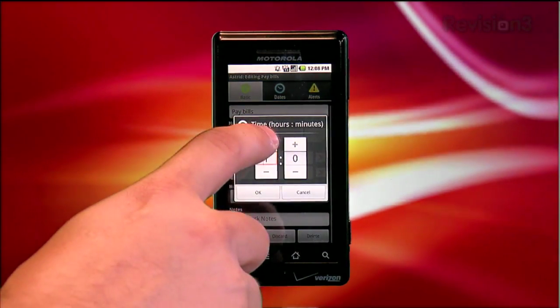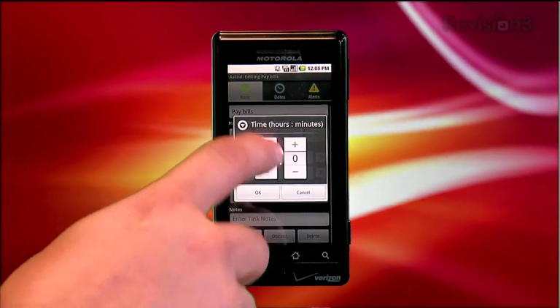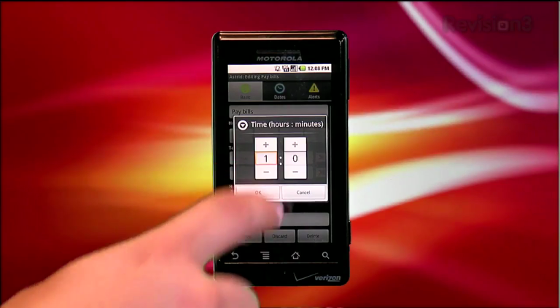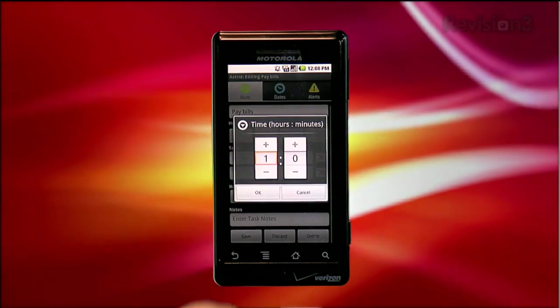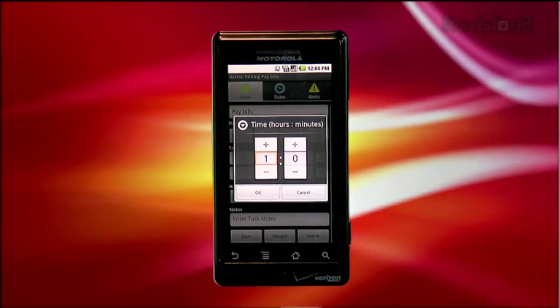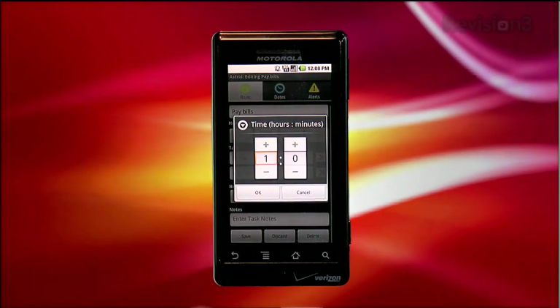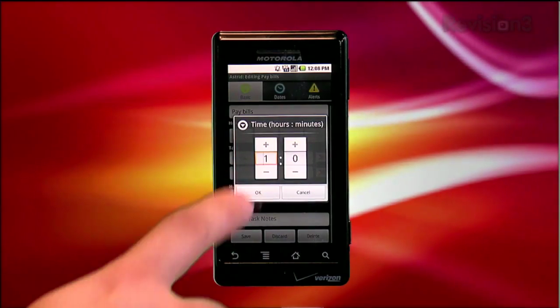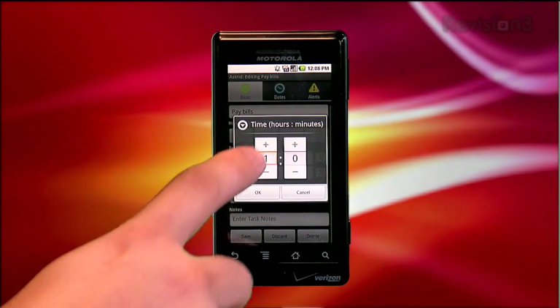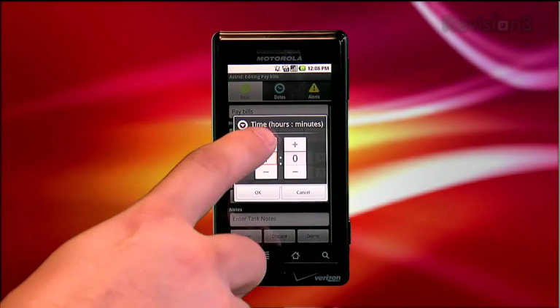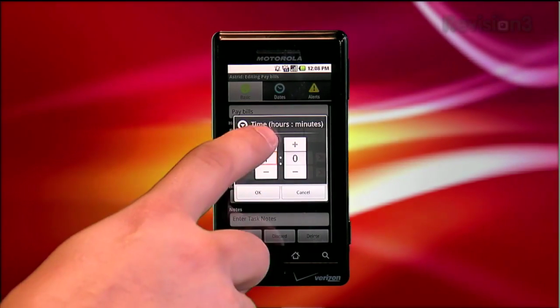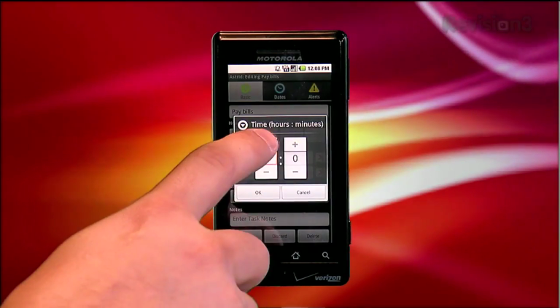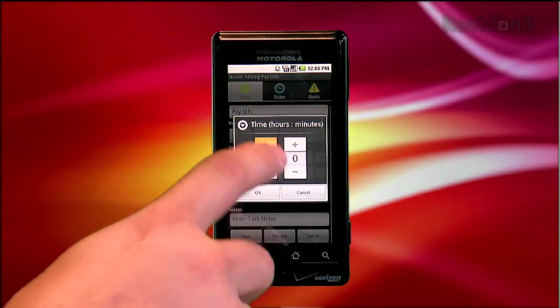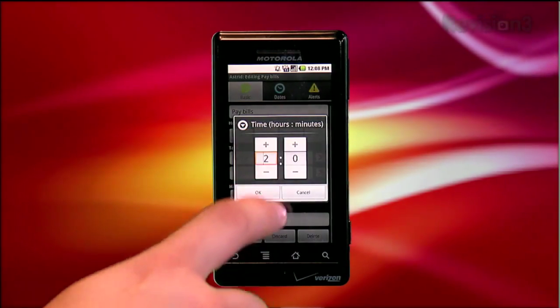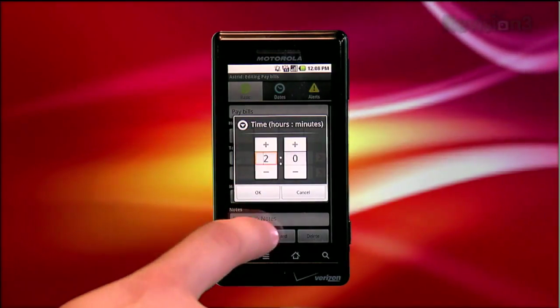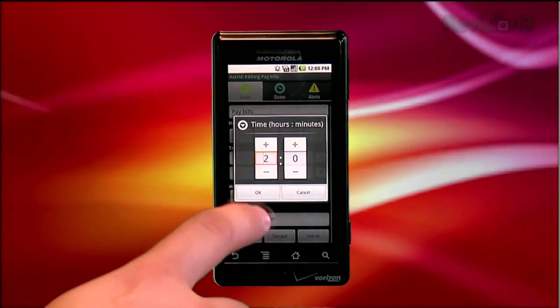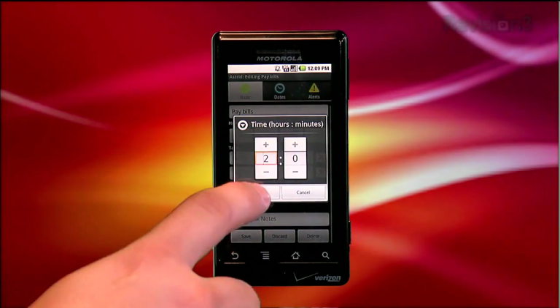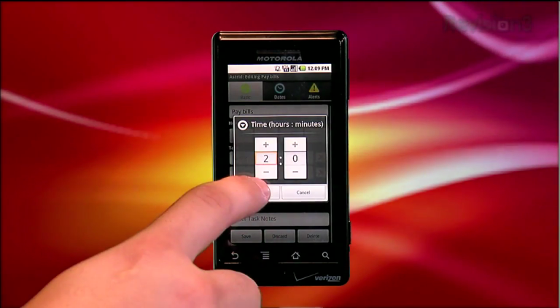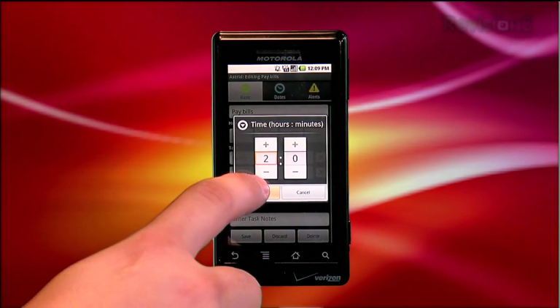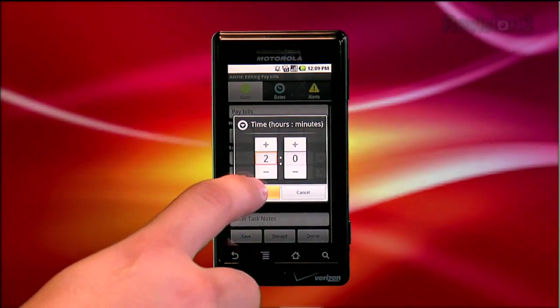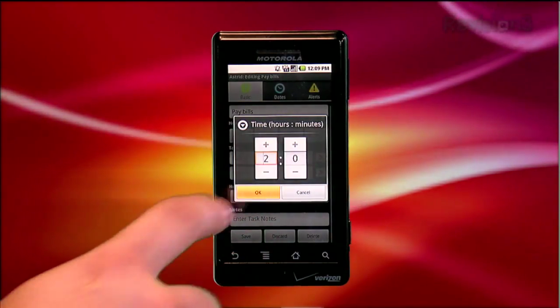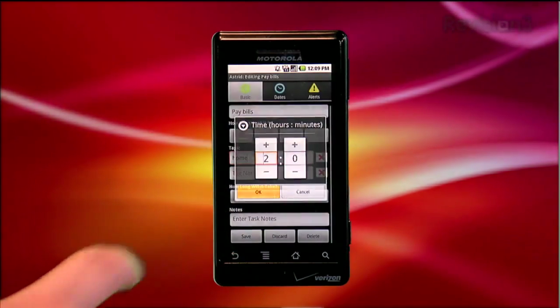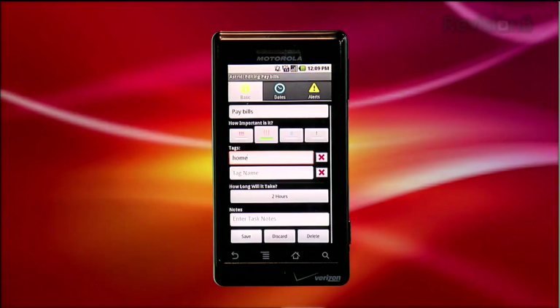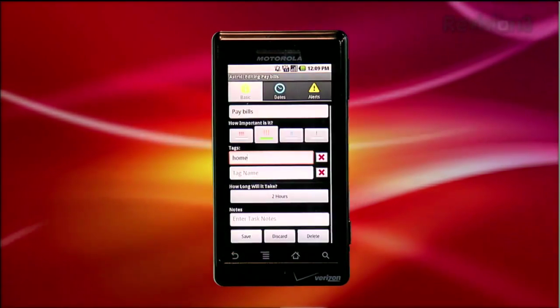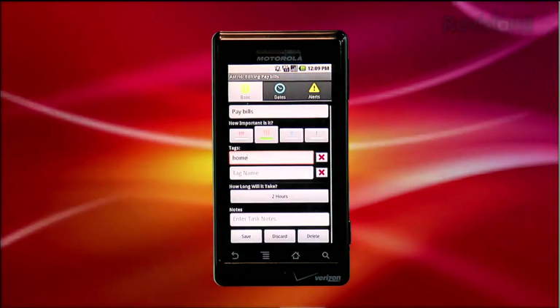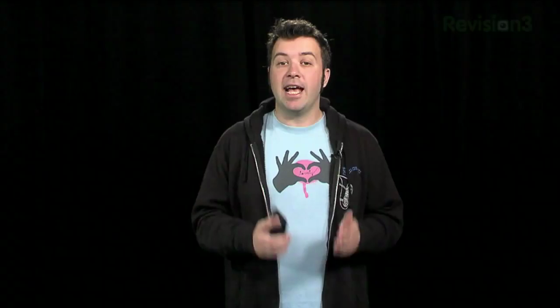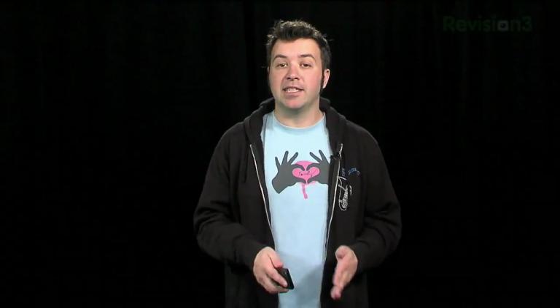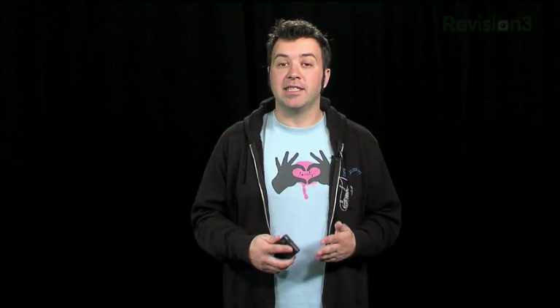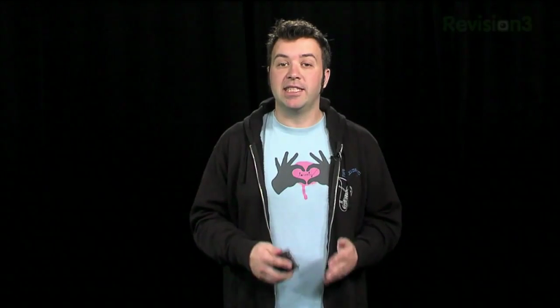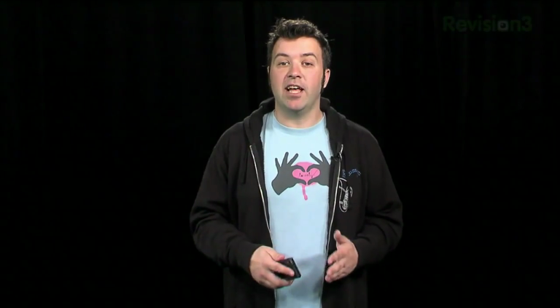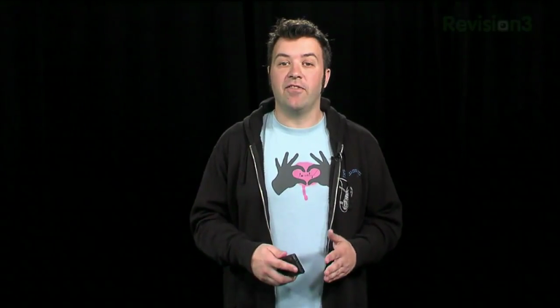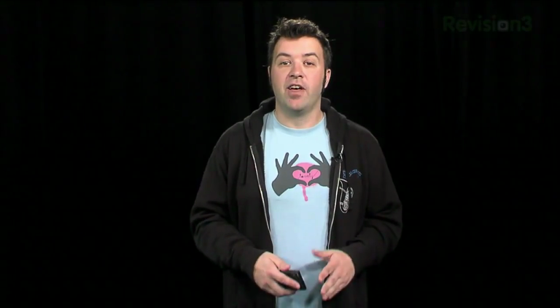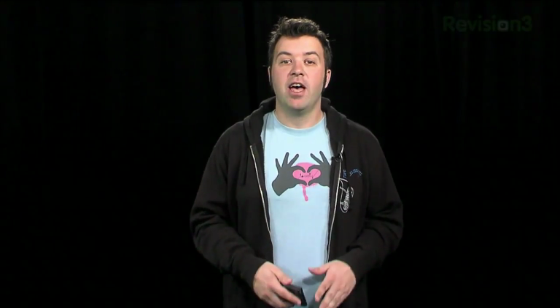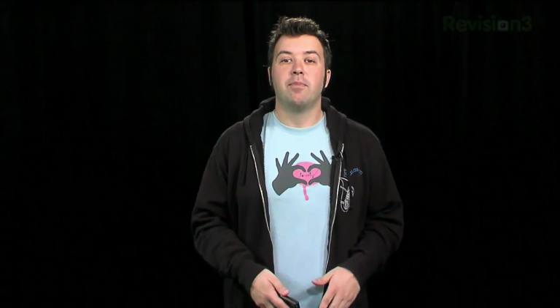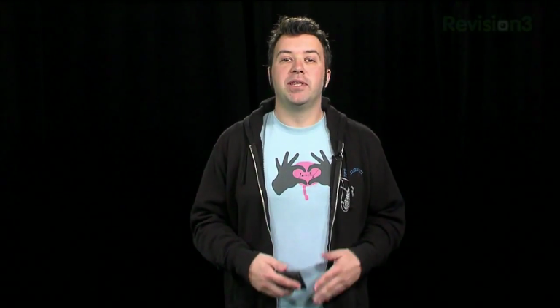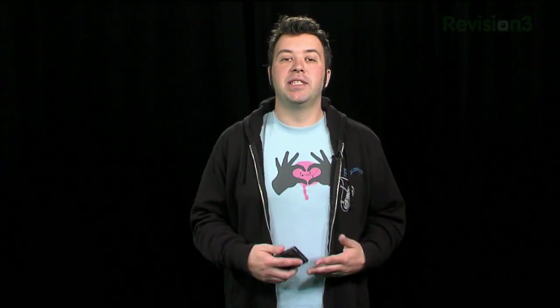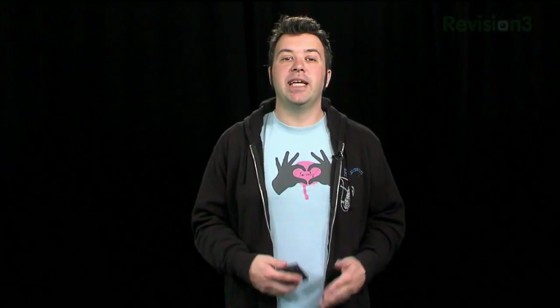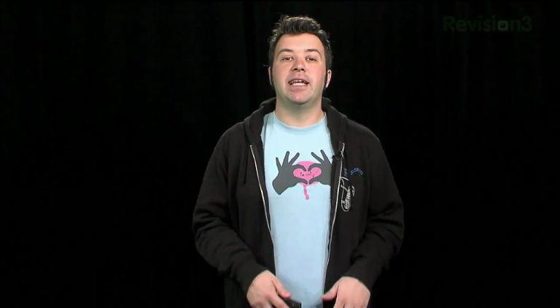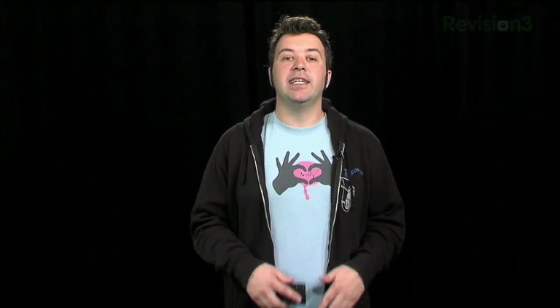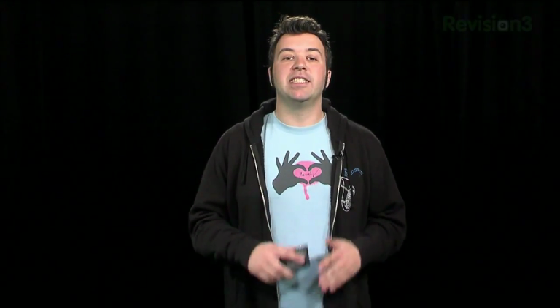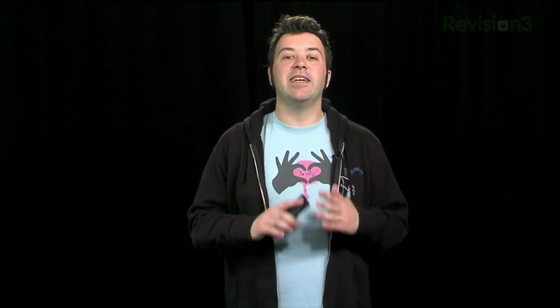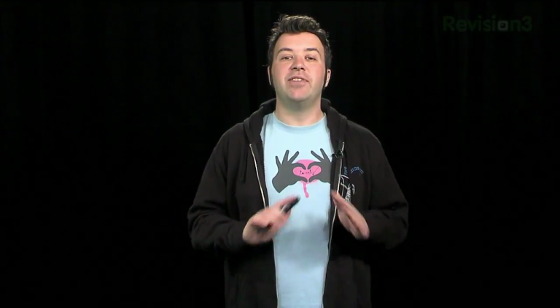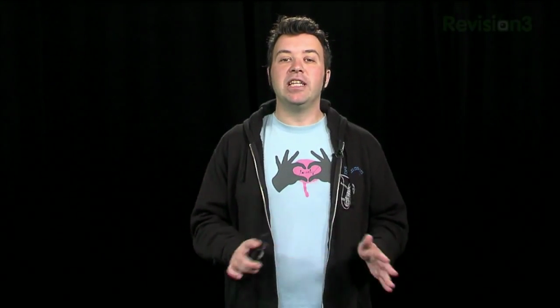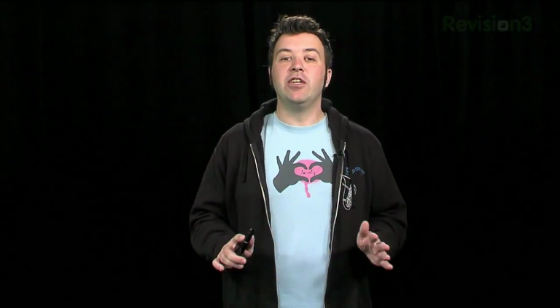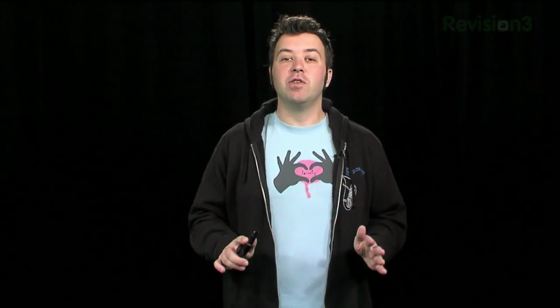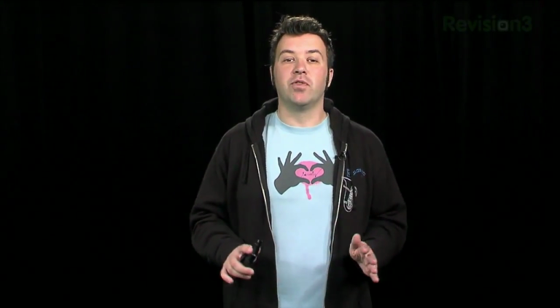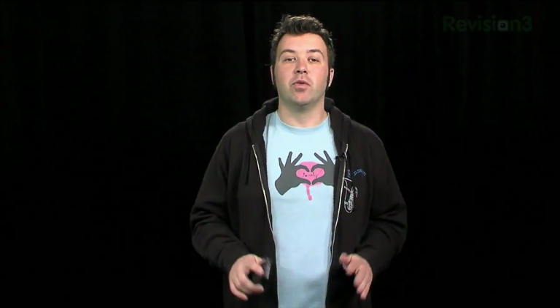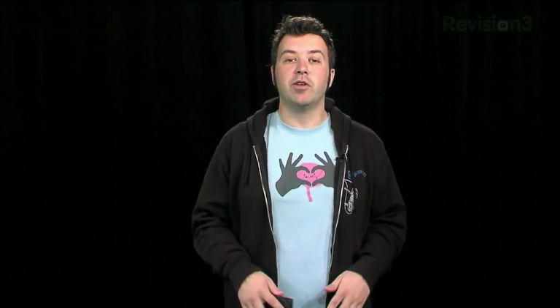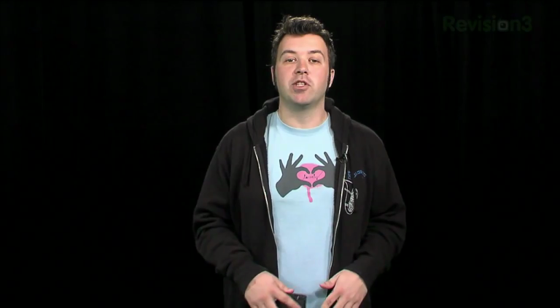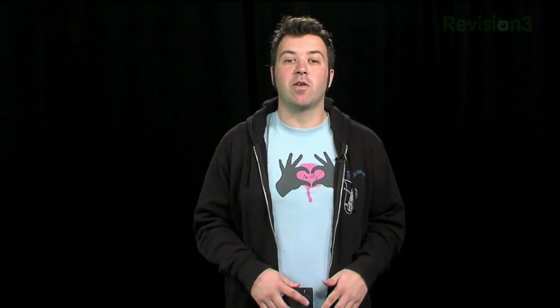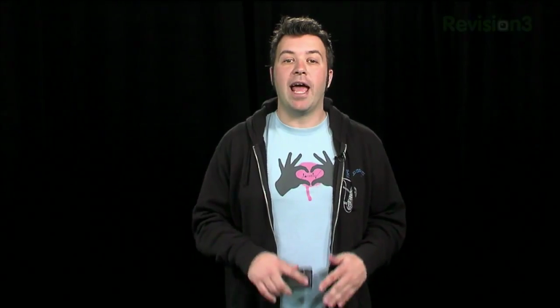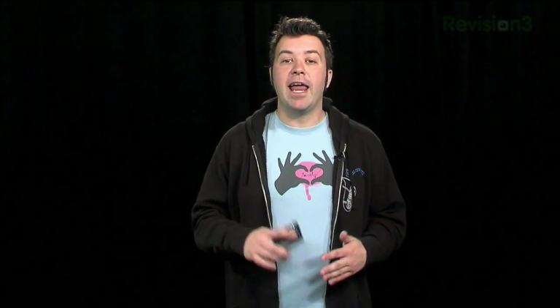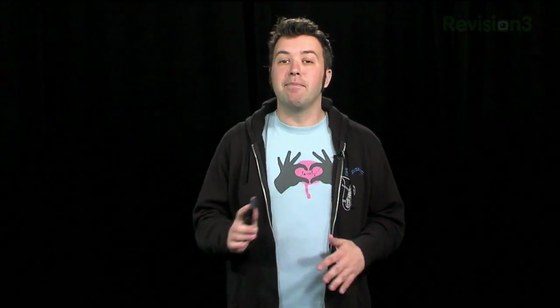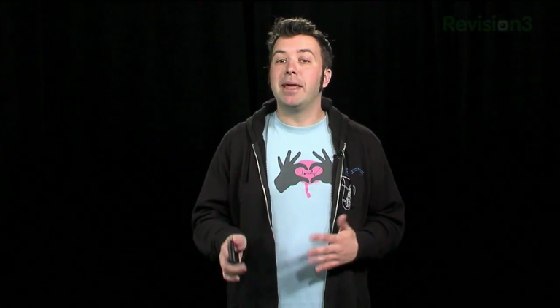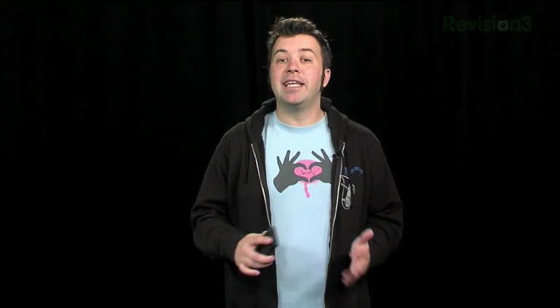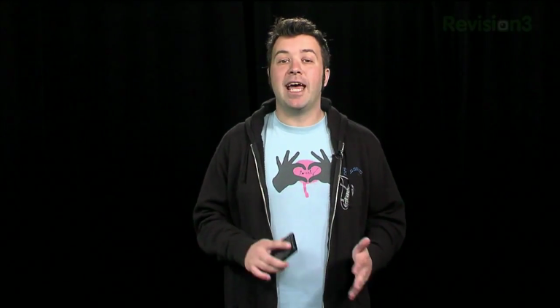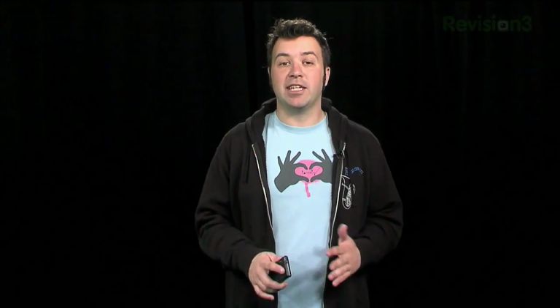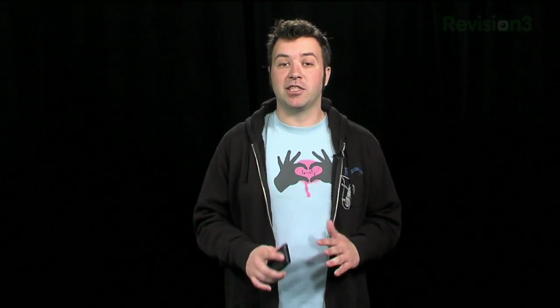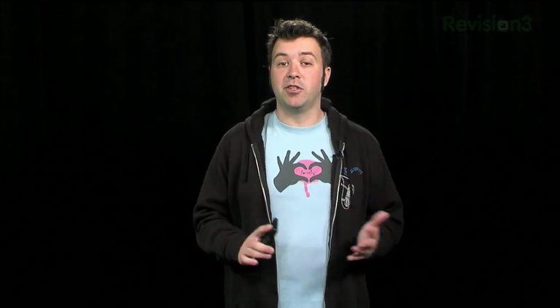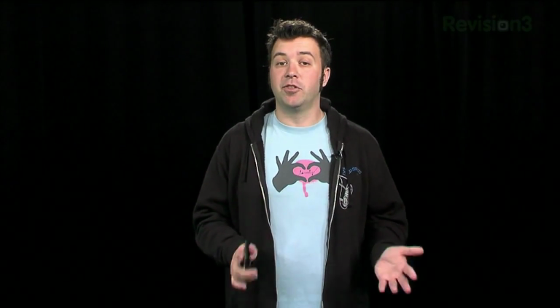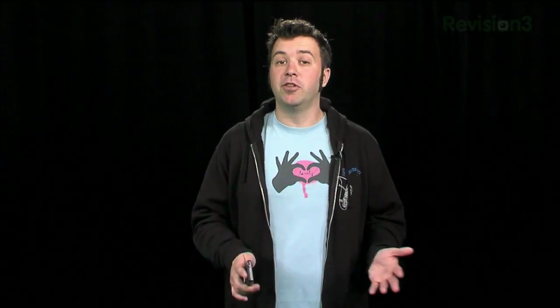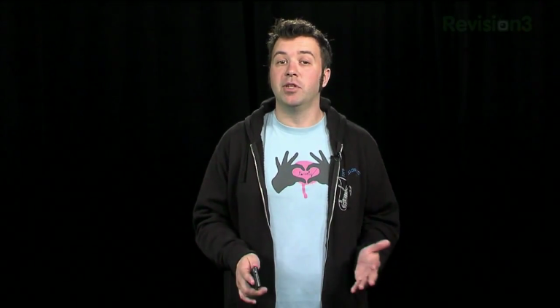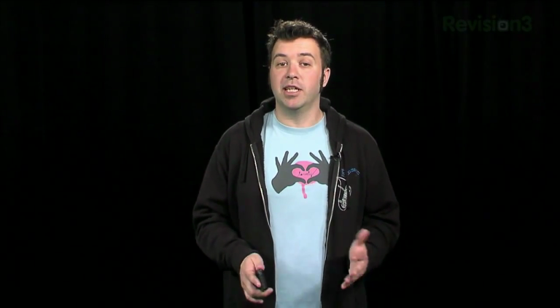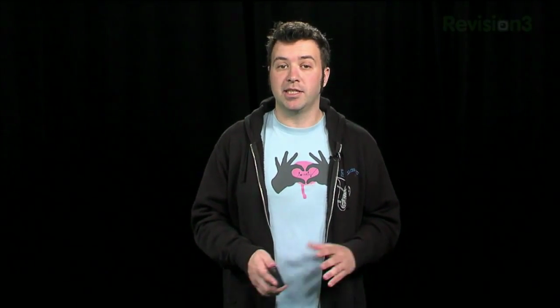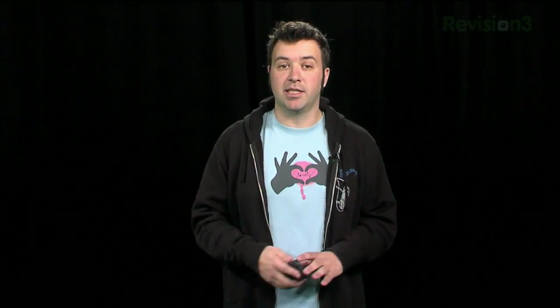Most of these are self-explanatory, as they add more data to the task itself. But this data is infinitely useful when you start adding many tasks to your to-do list.